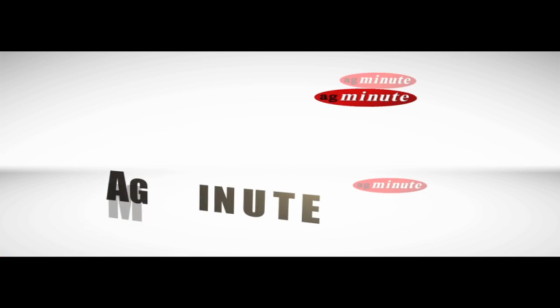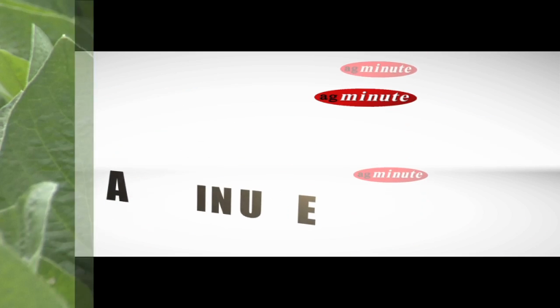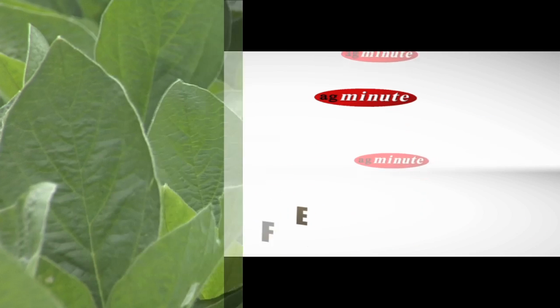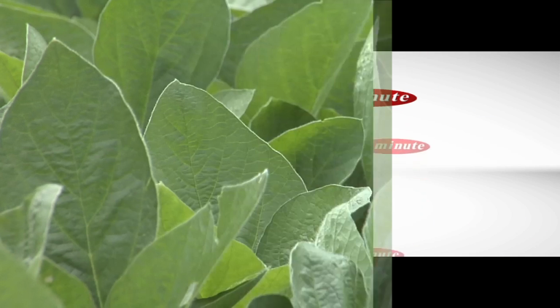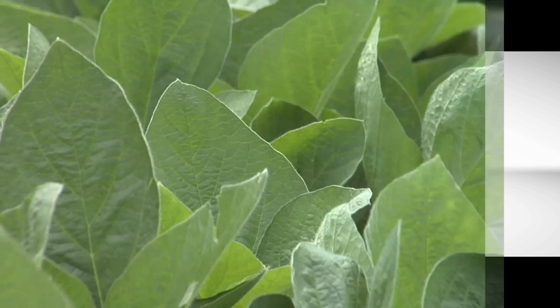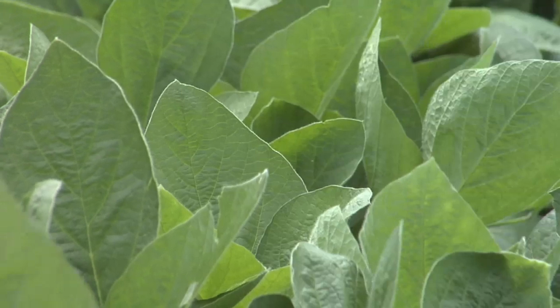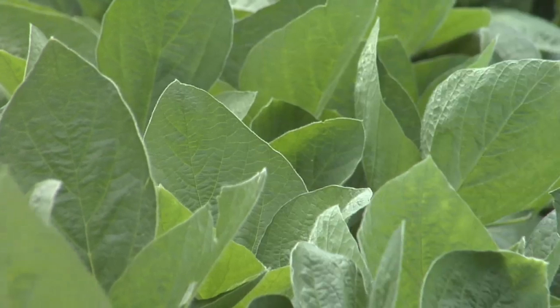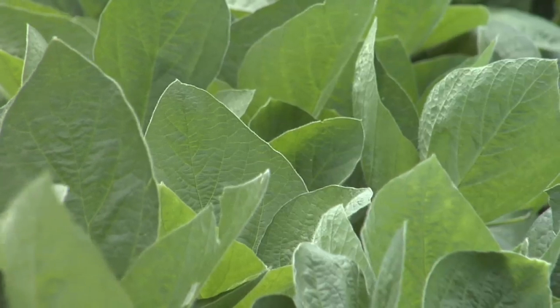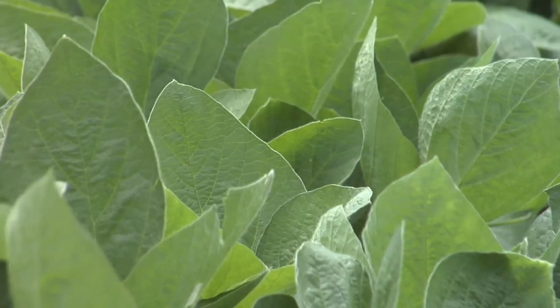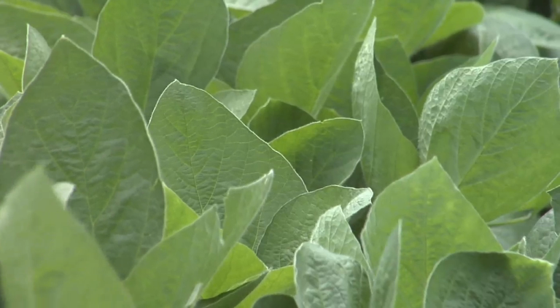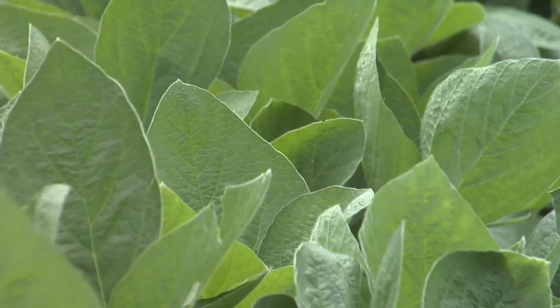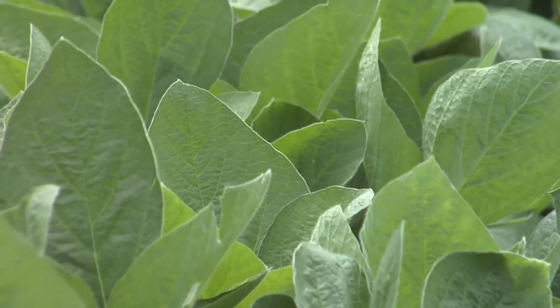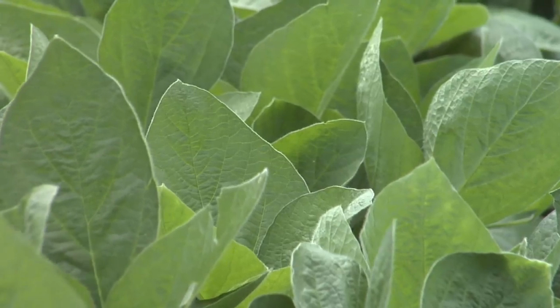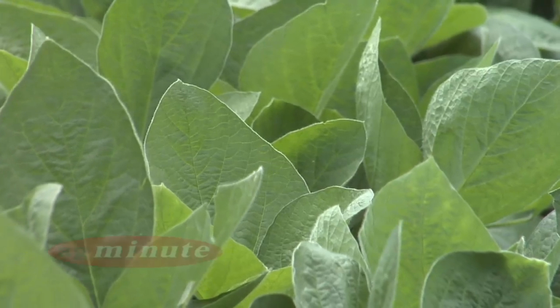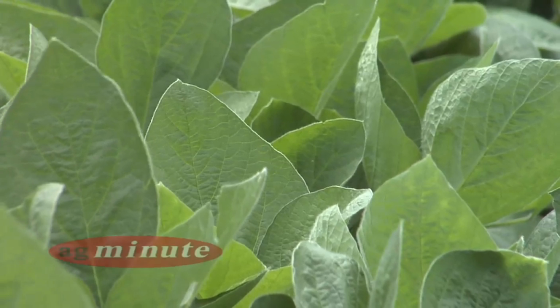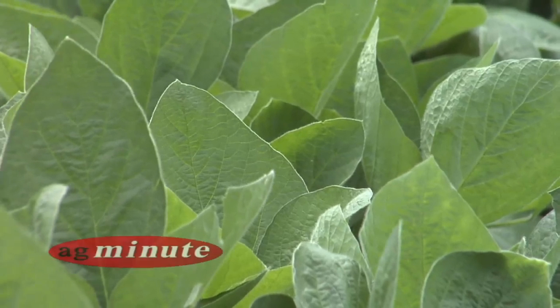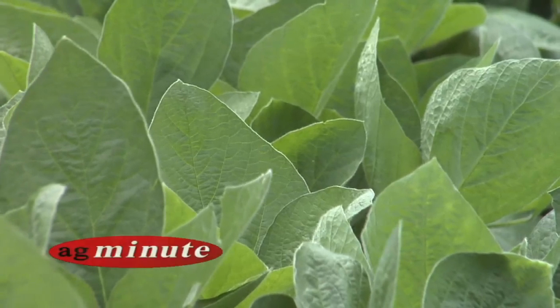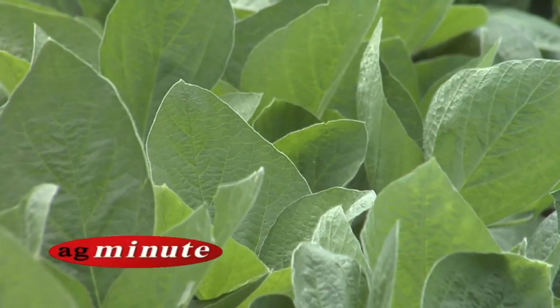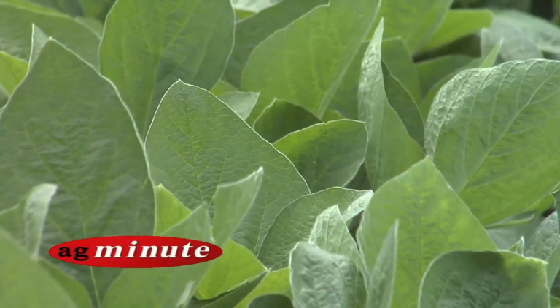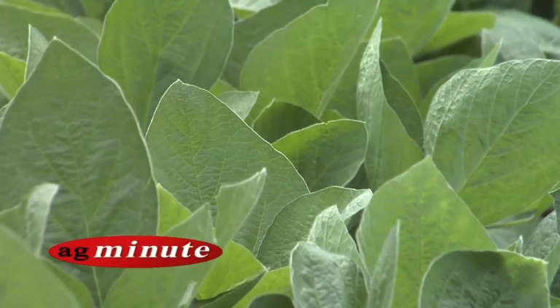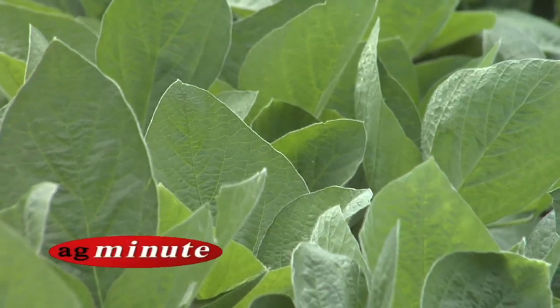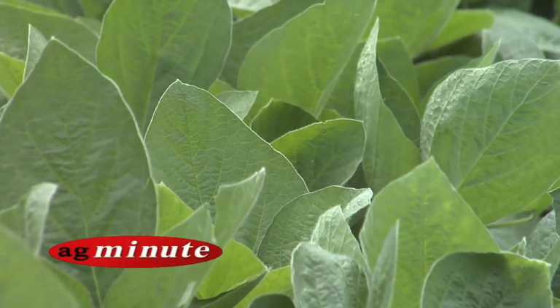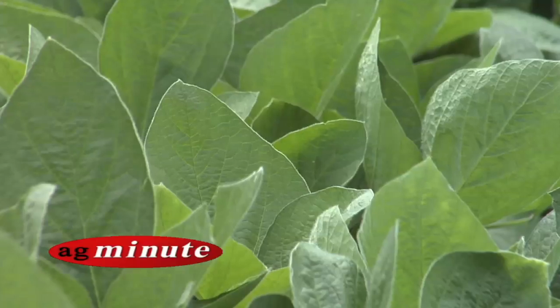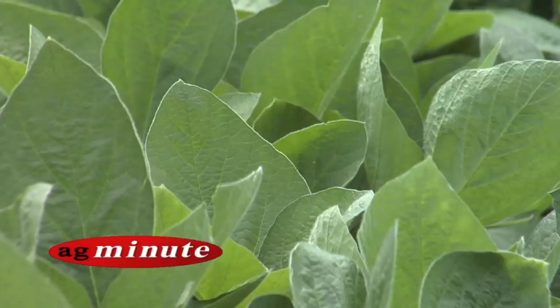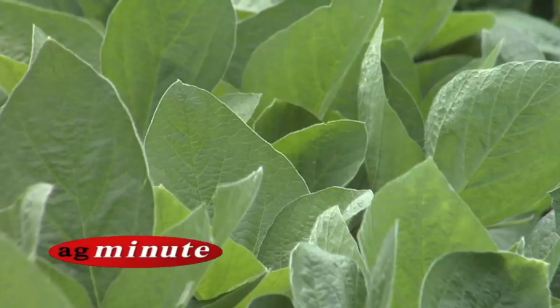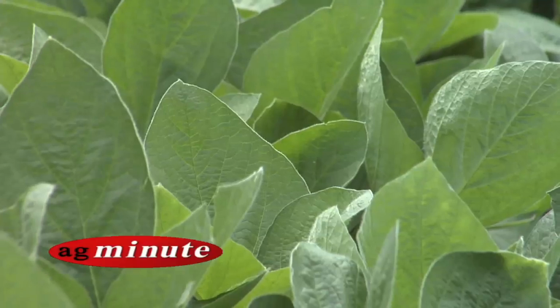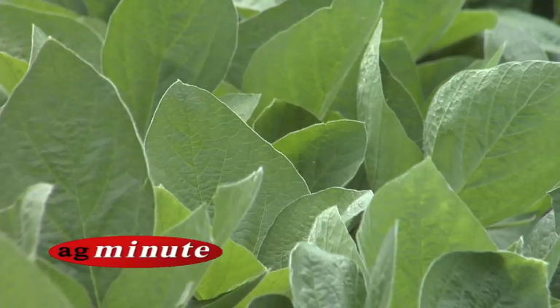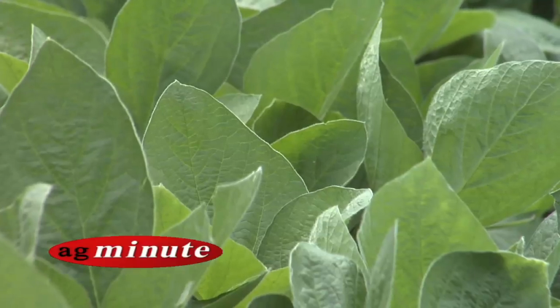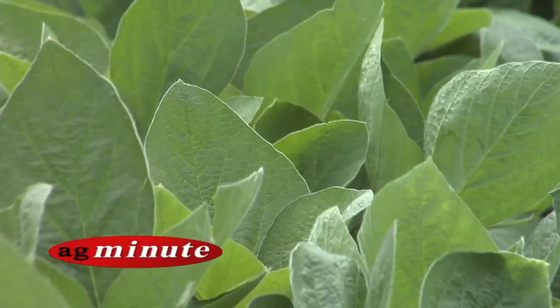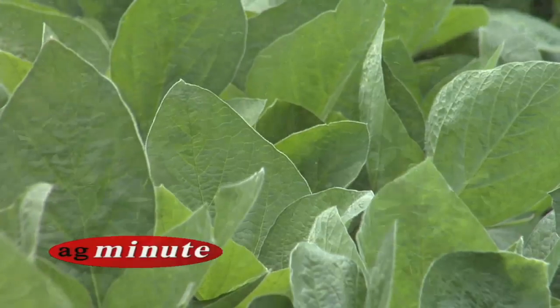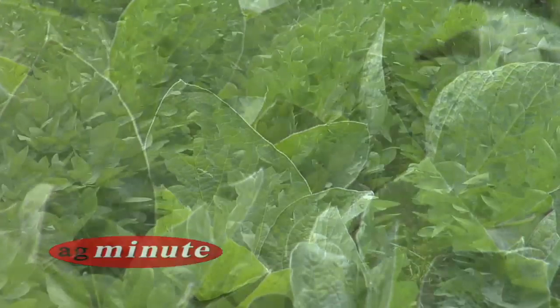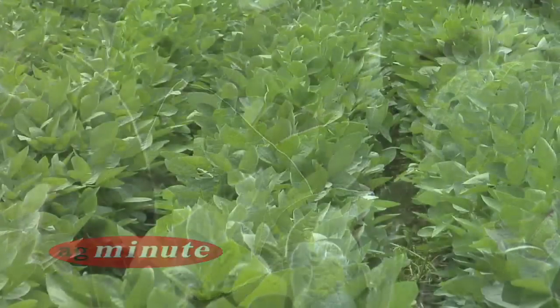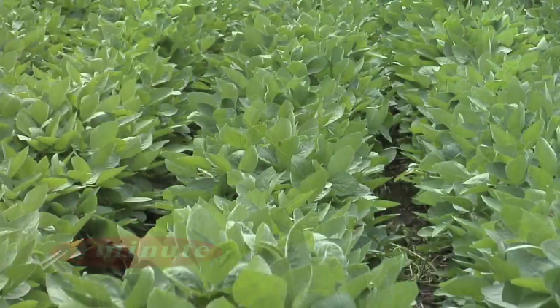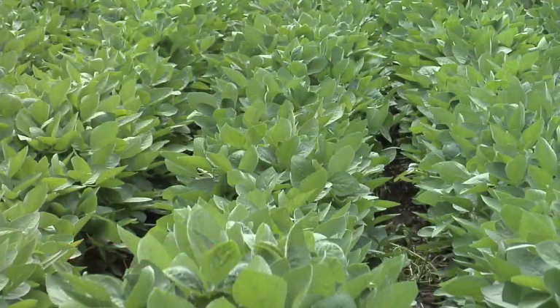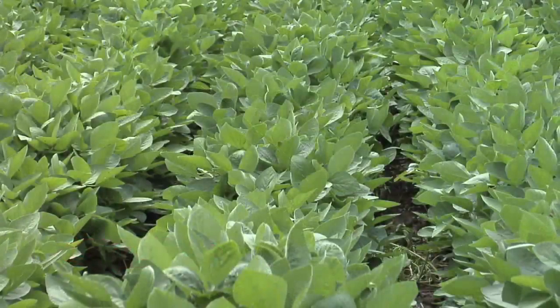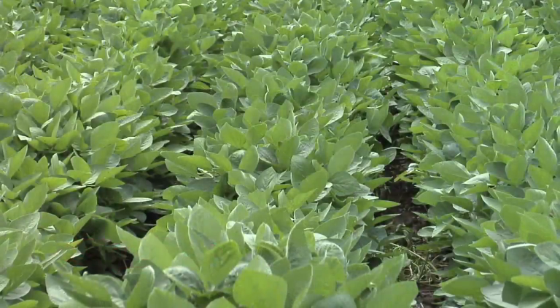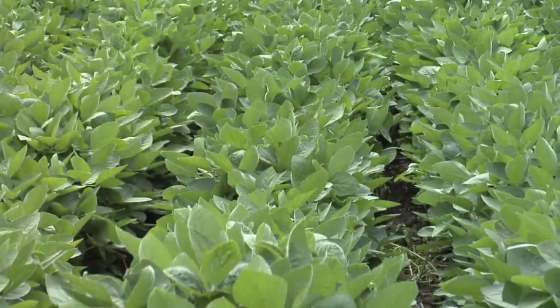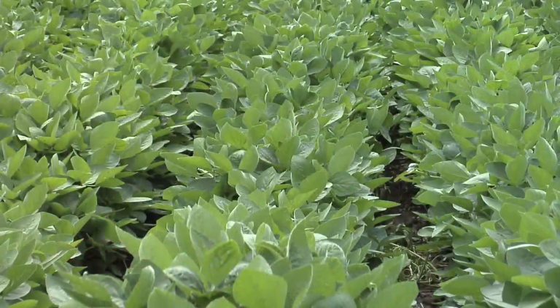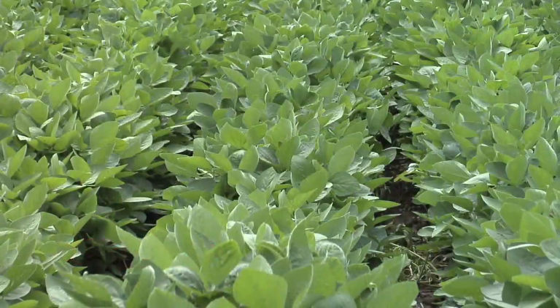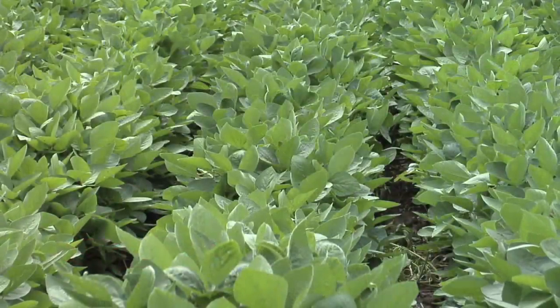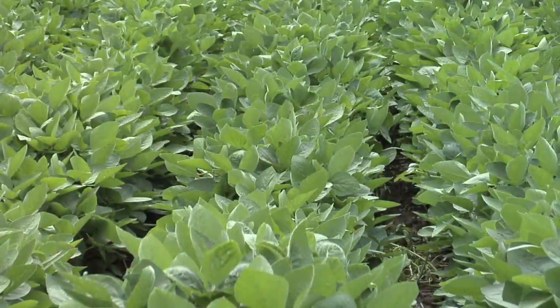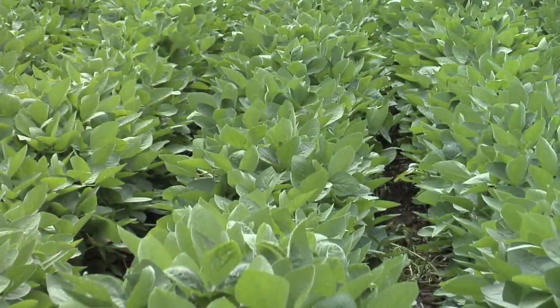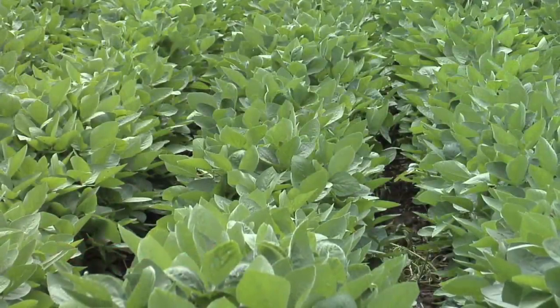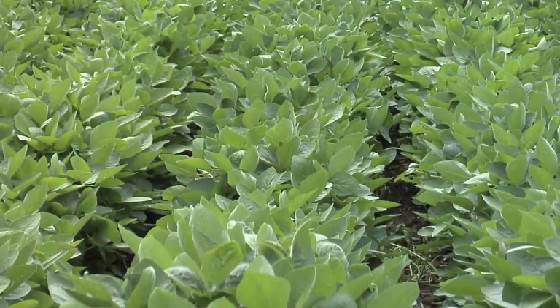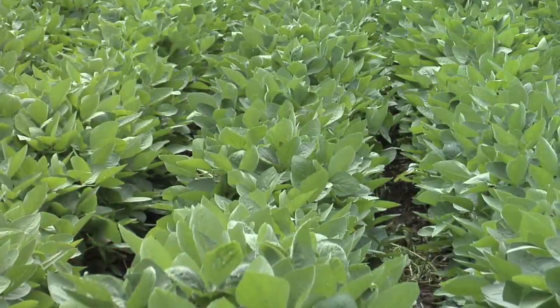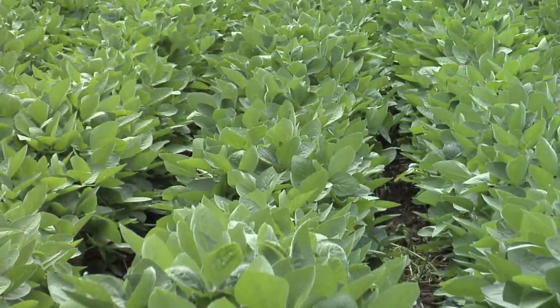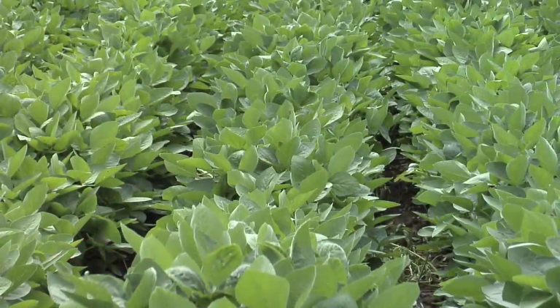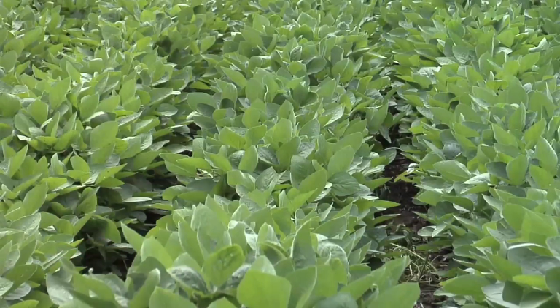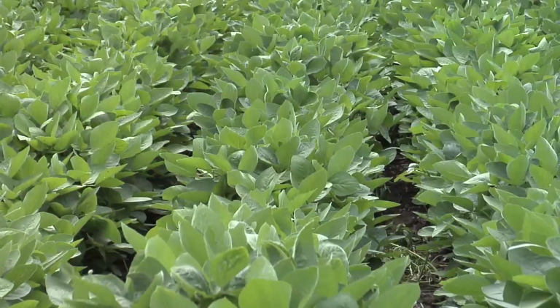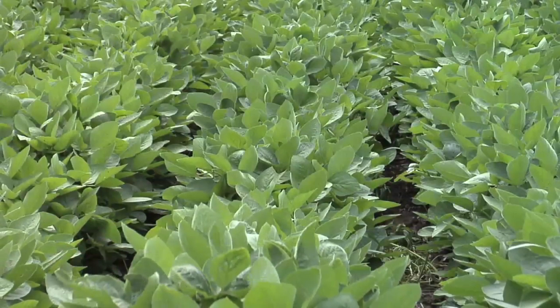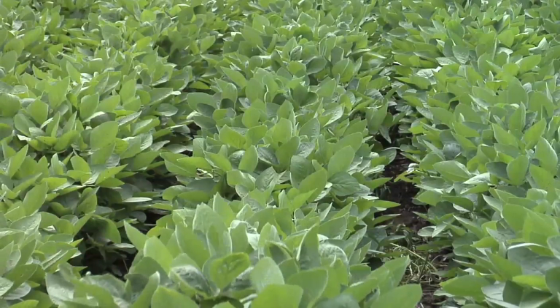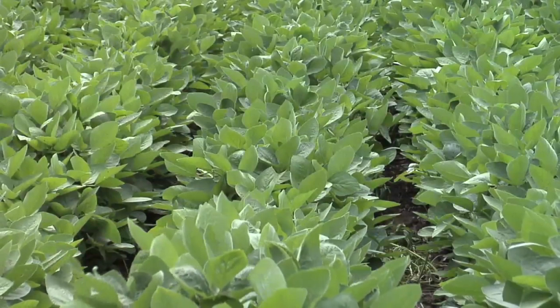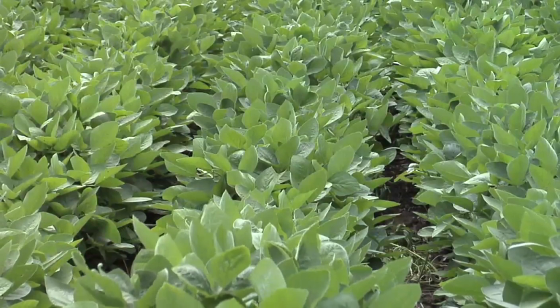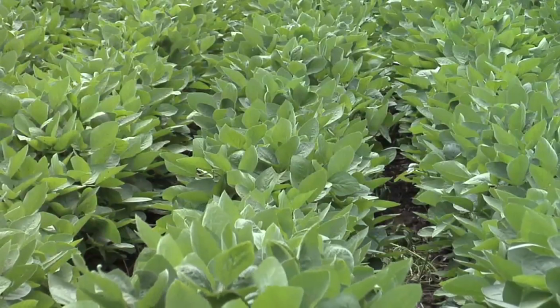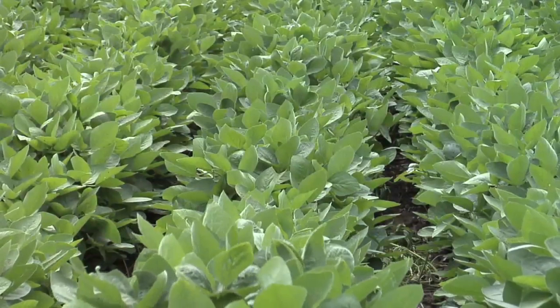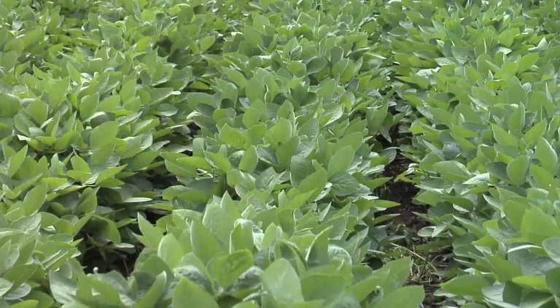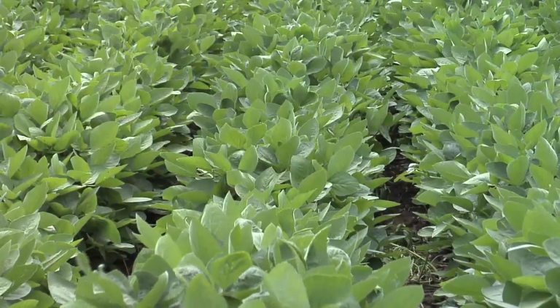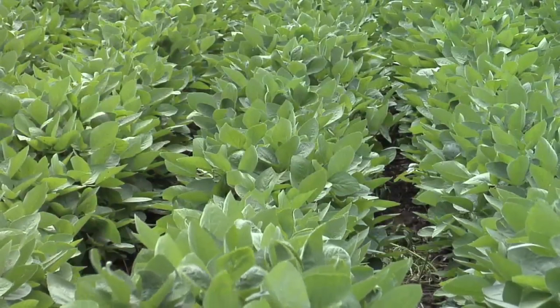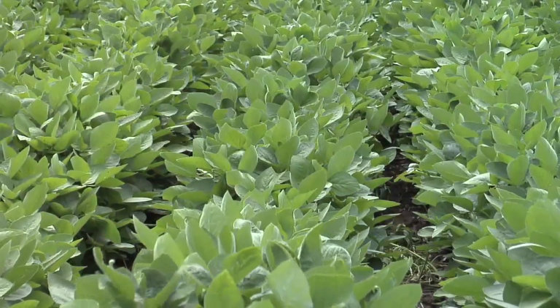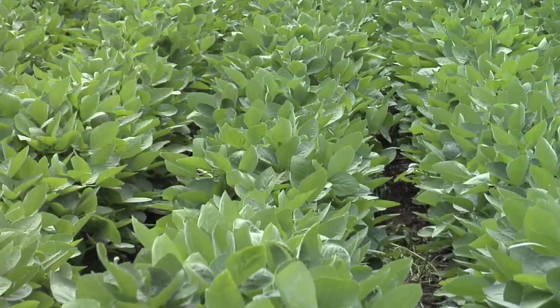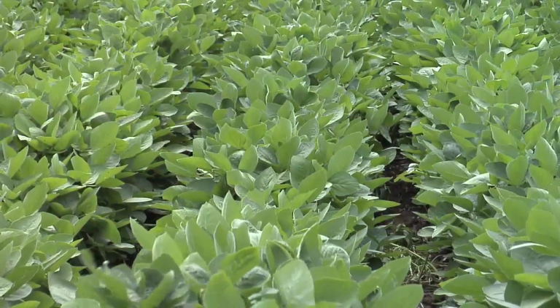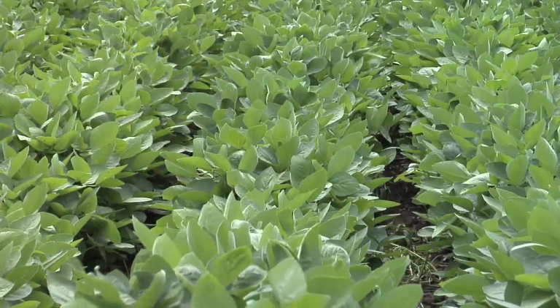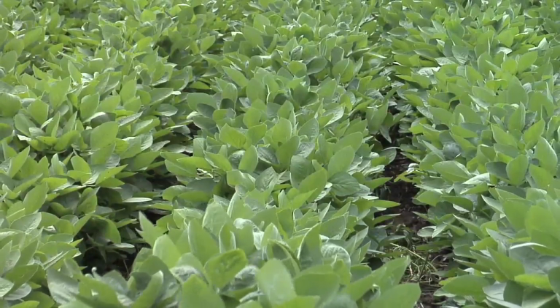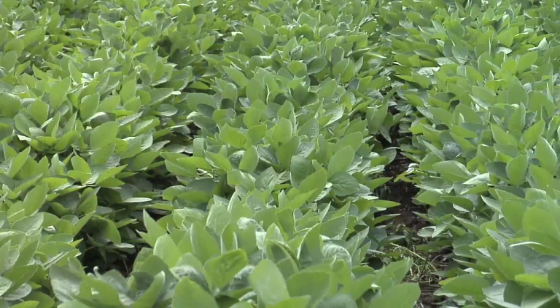Size matters. Hi, I'm Darren Hefty with today's Ag Minute. When it comes to soybean leaves, size does matter. Let me explain.